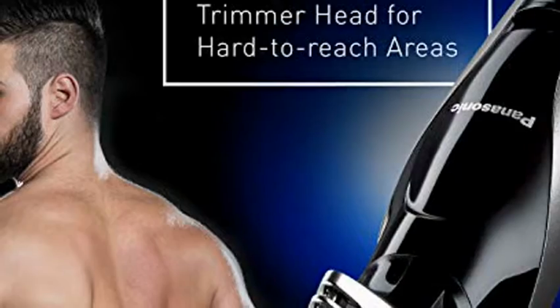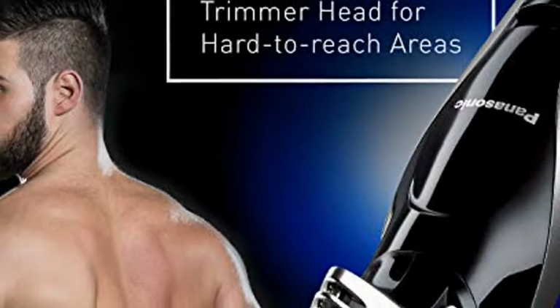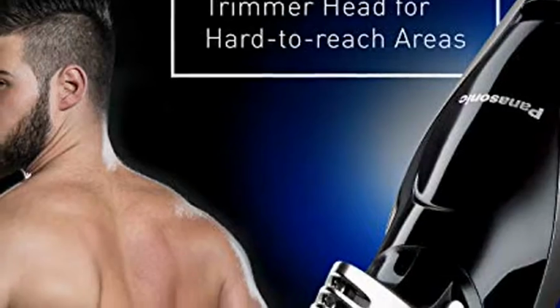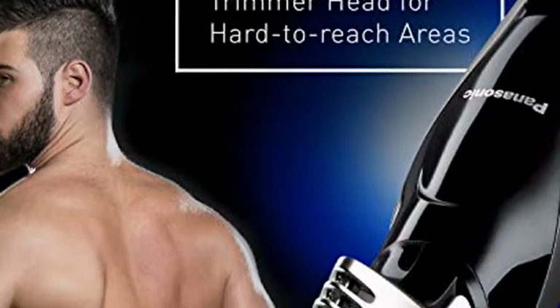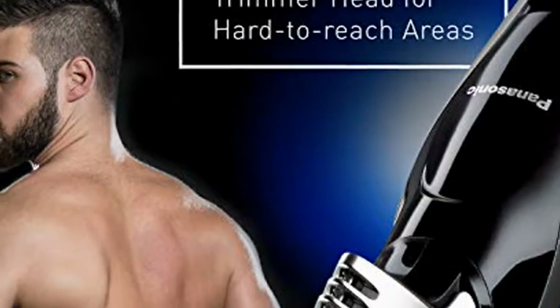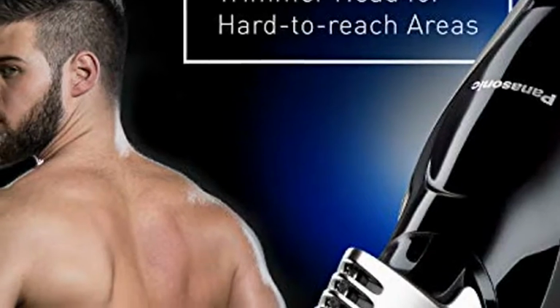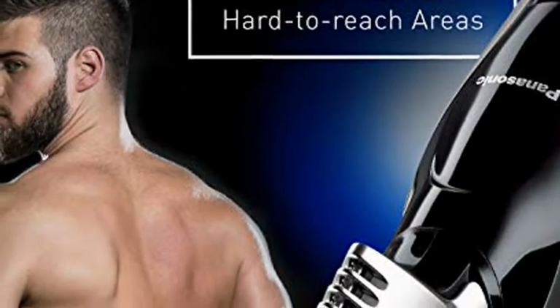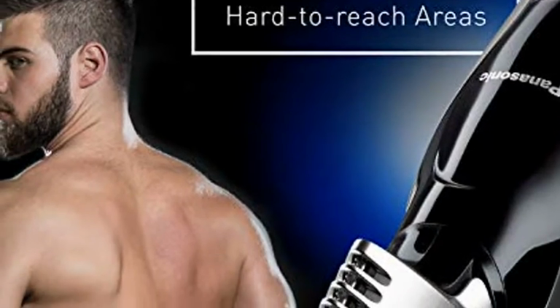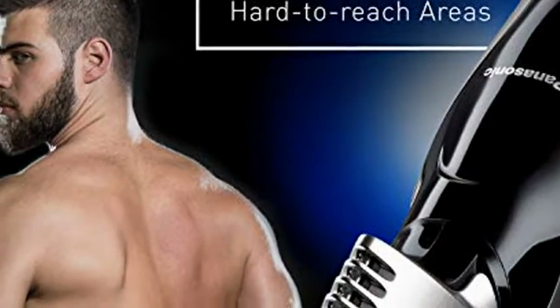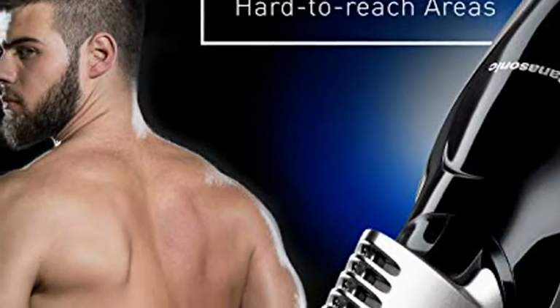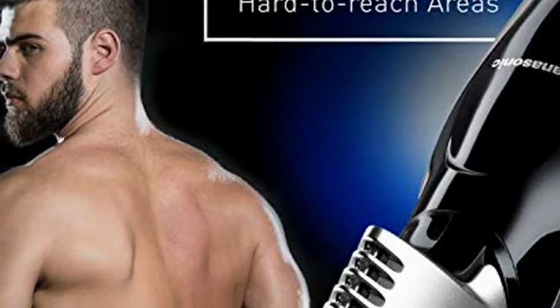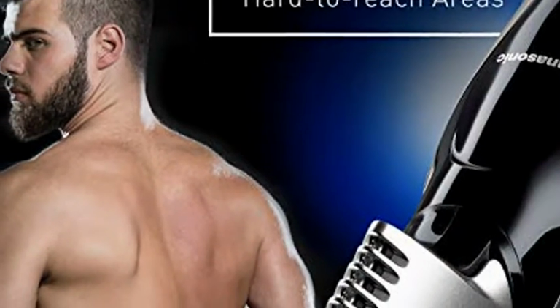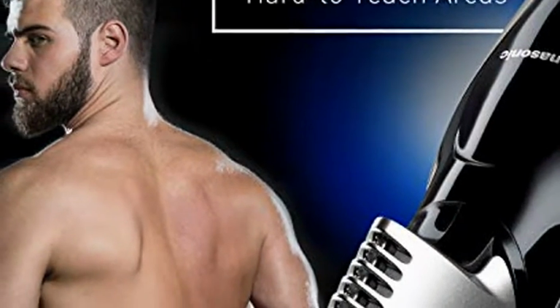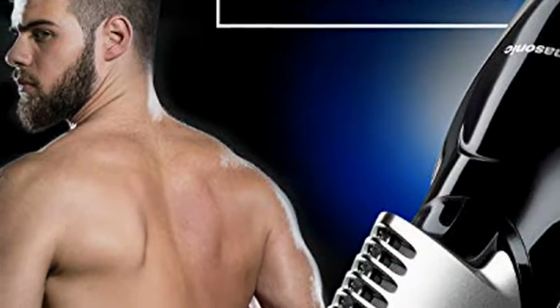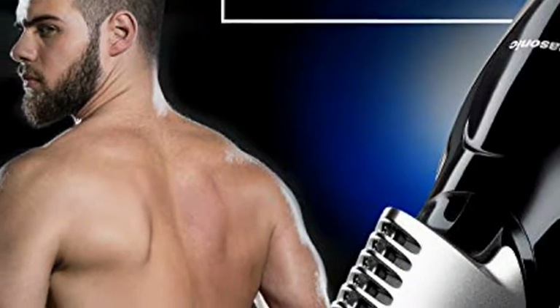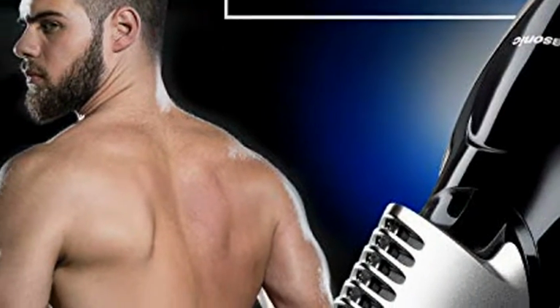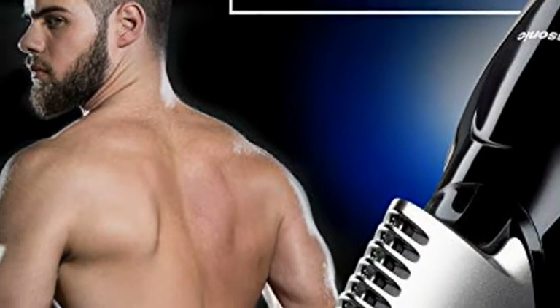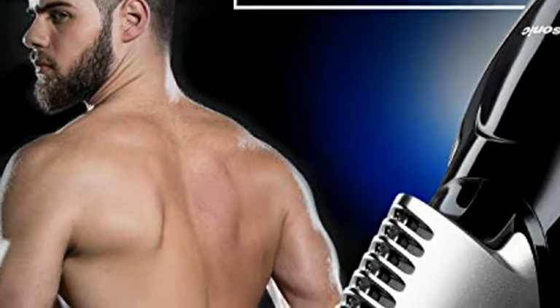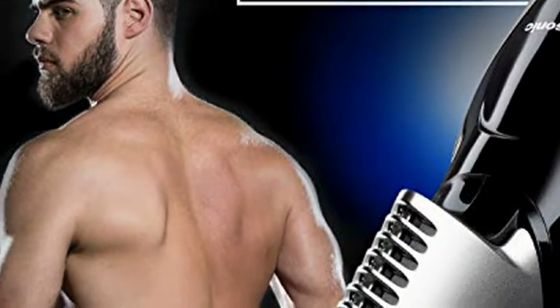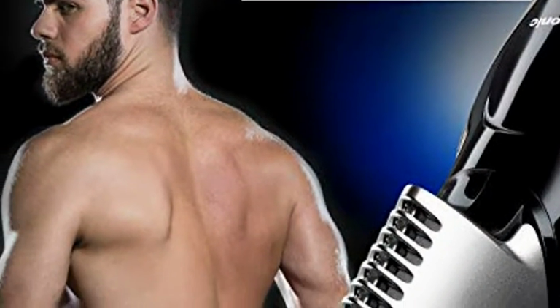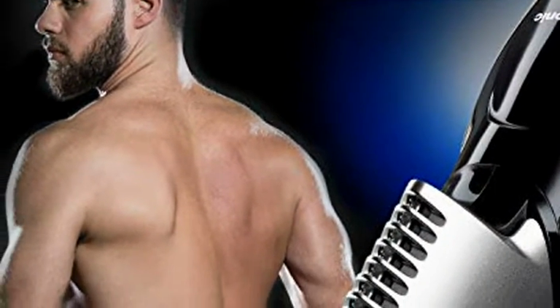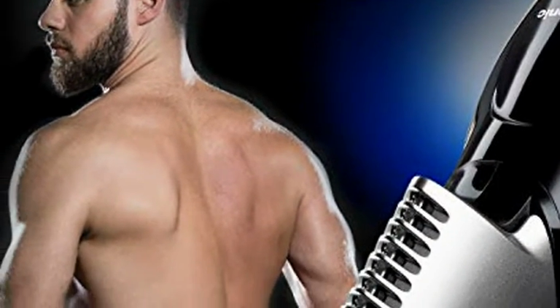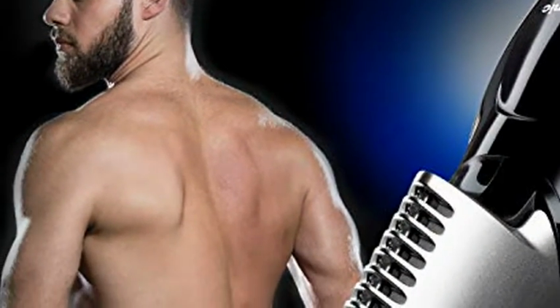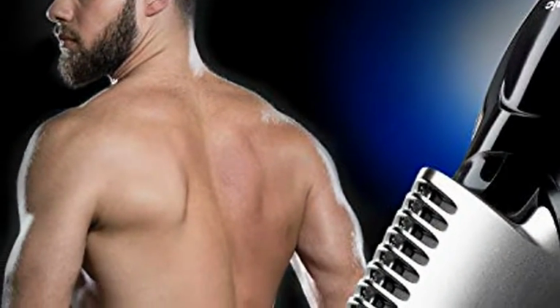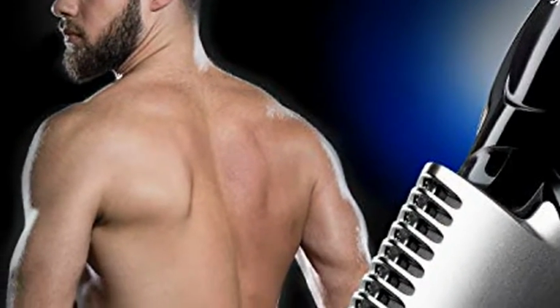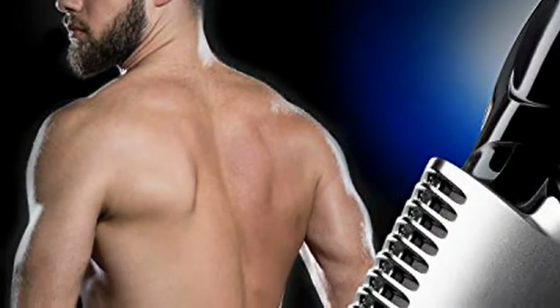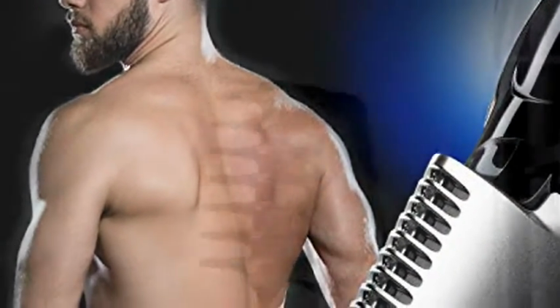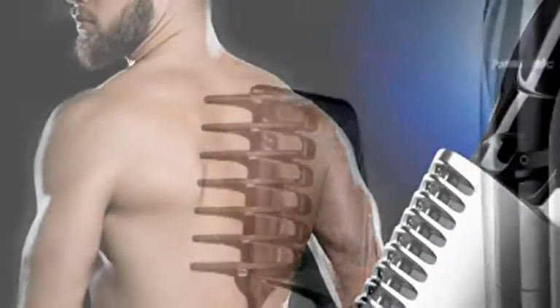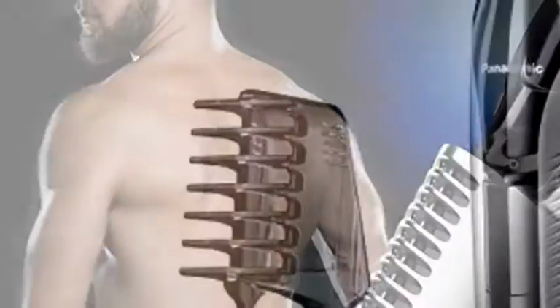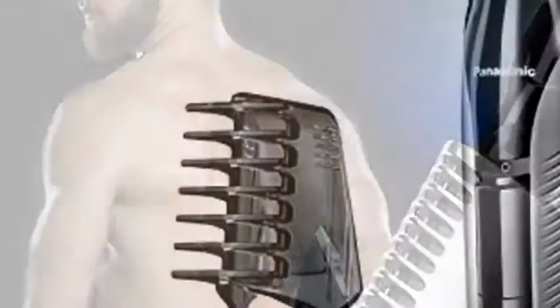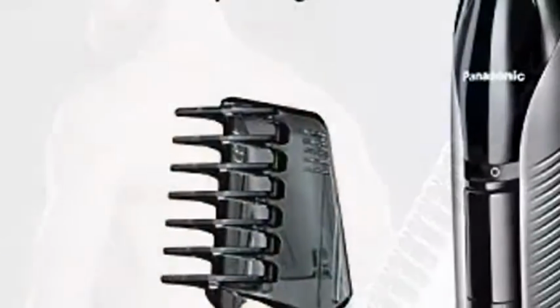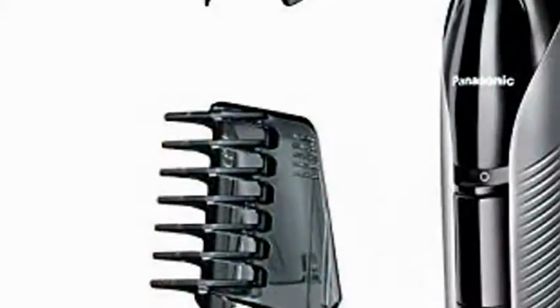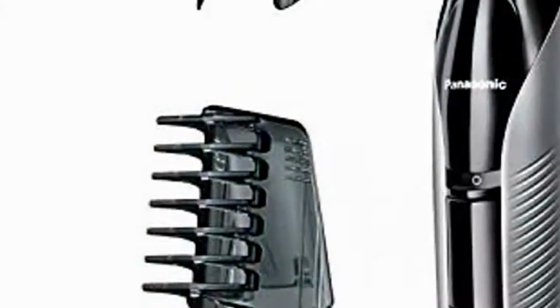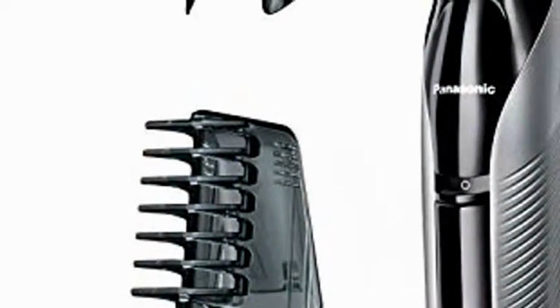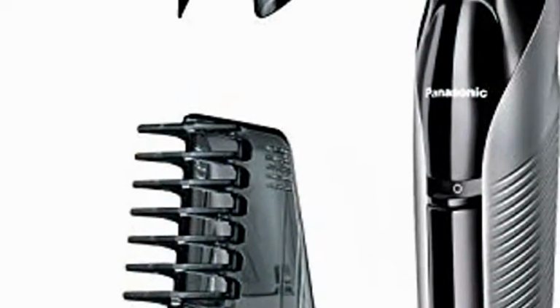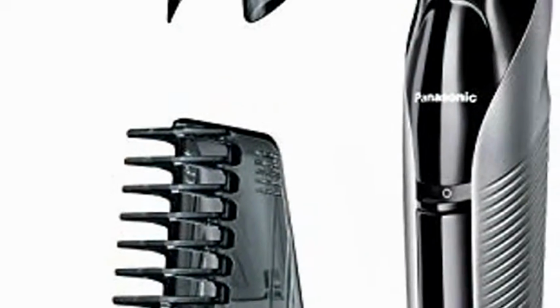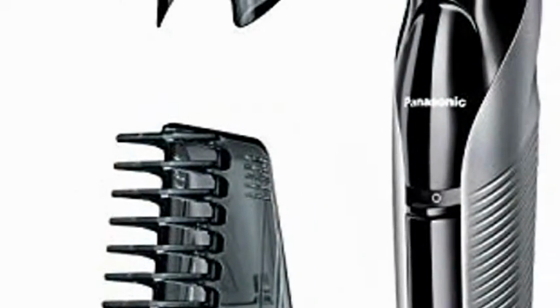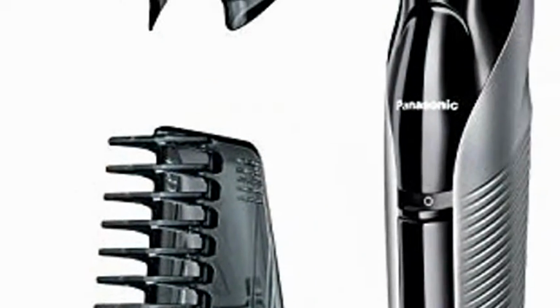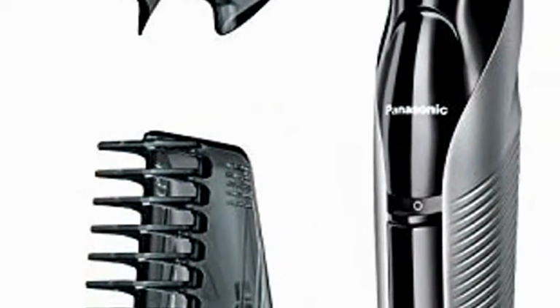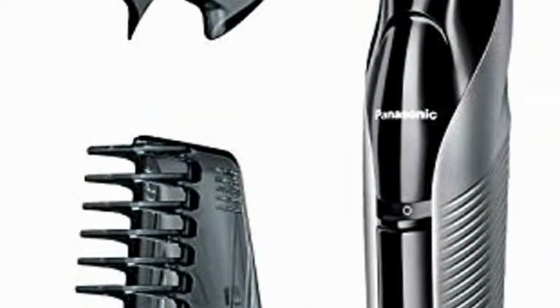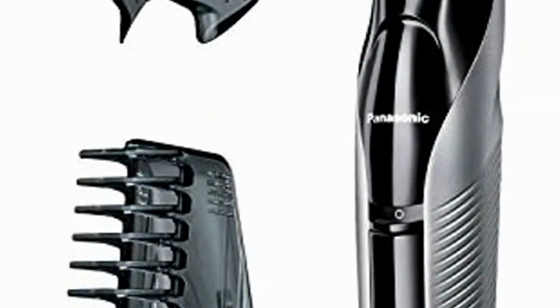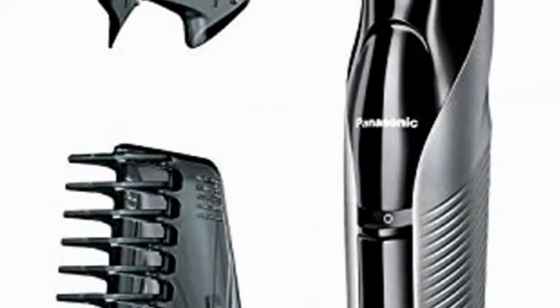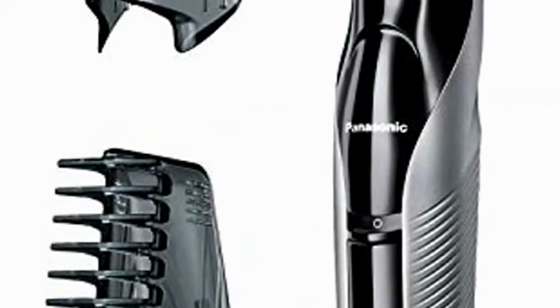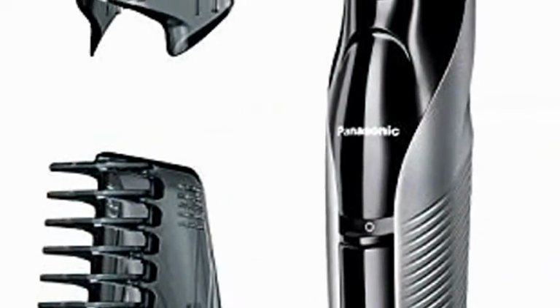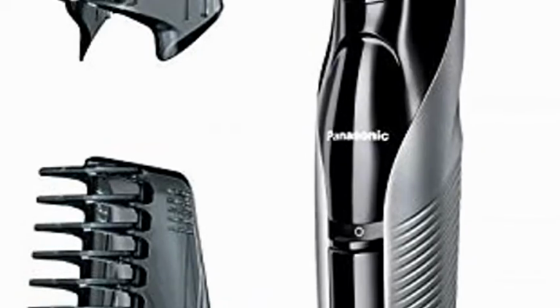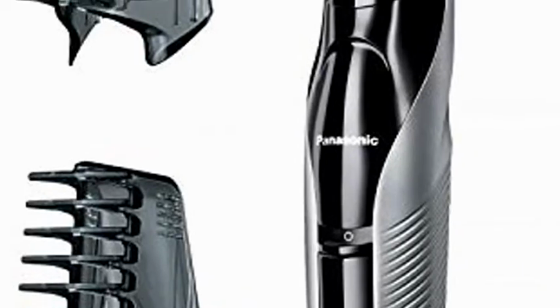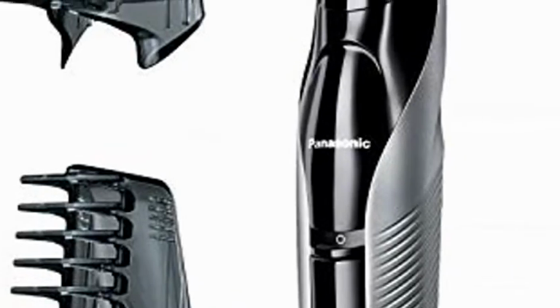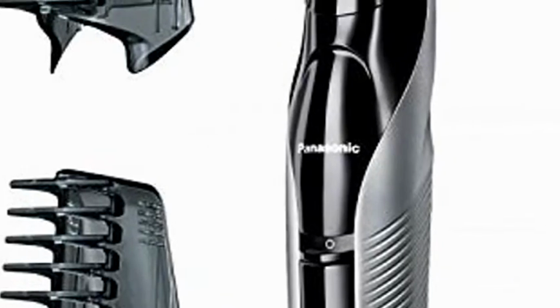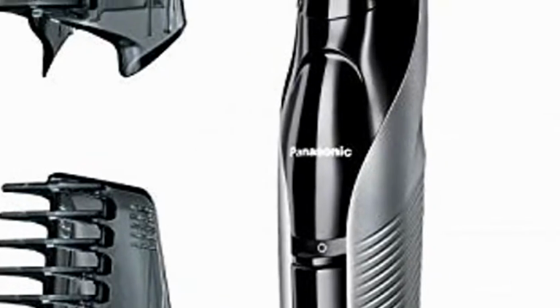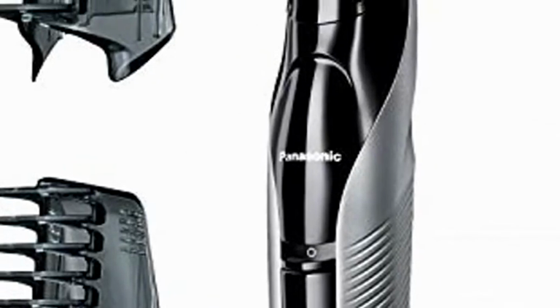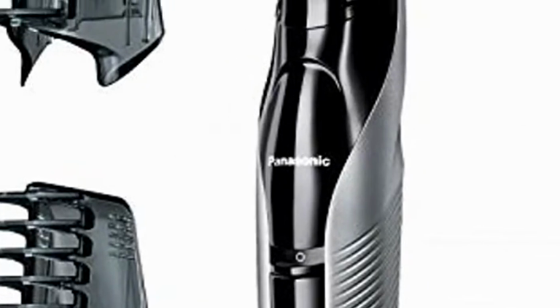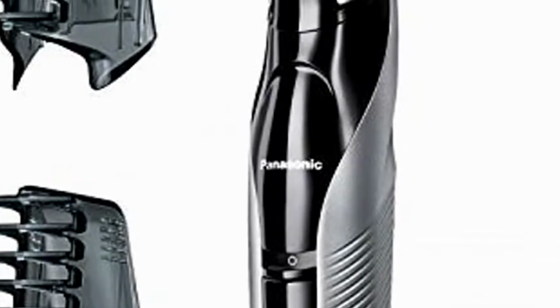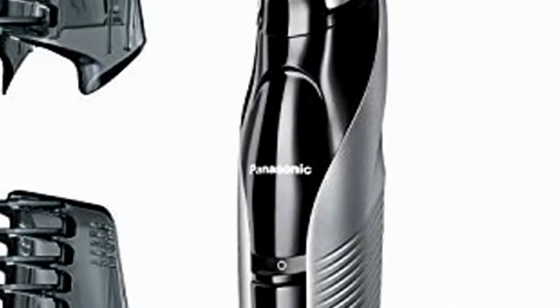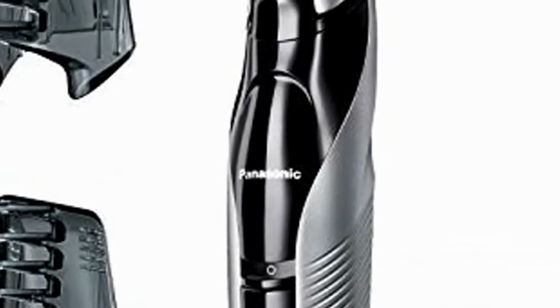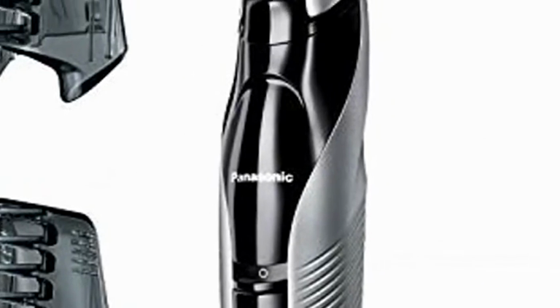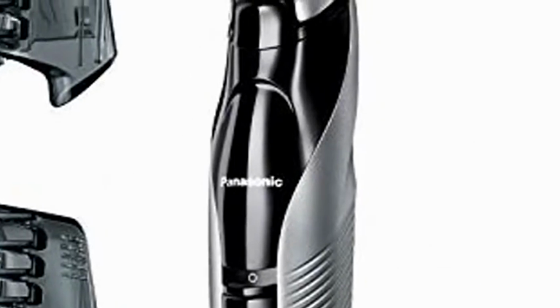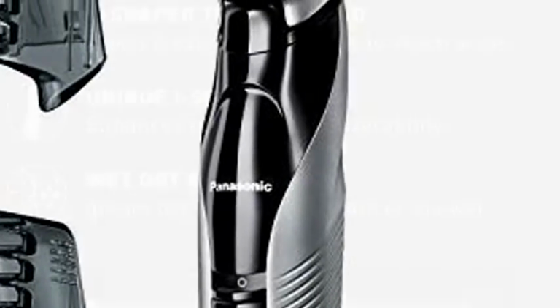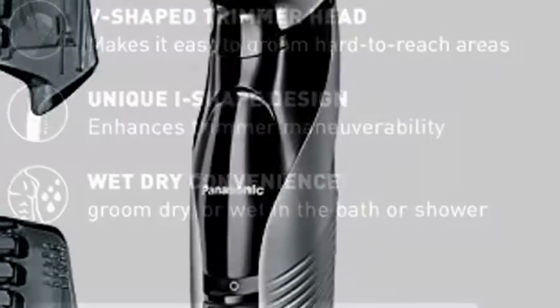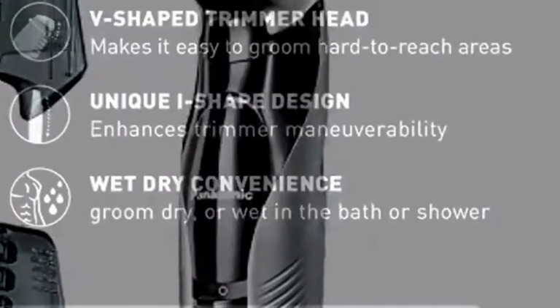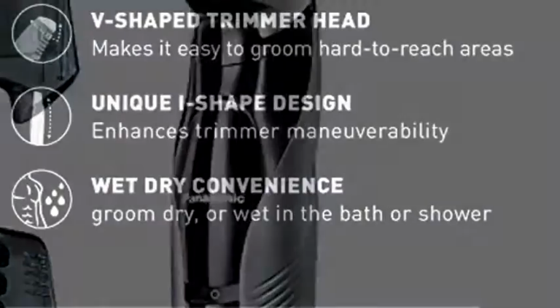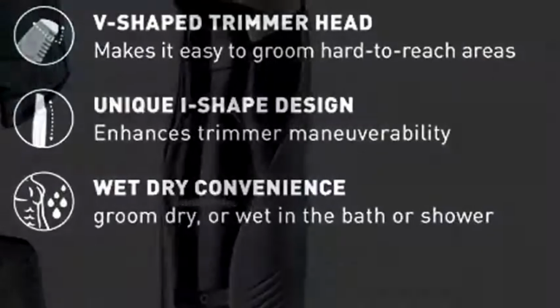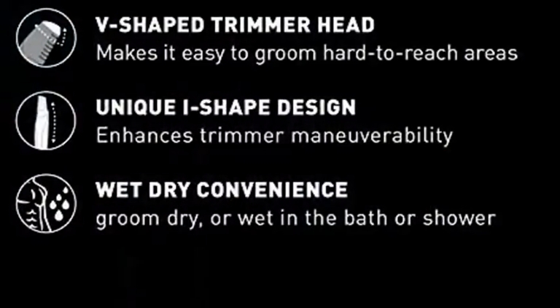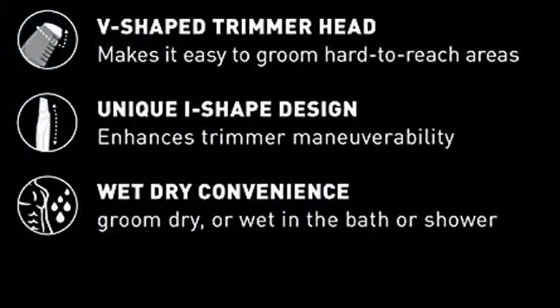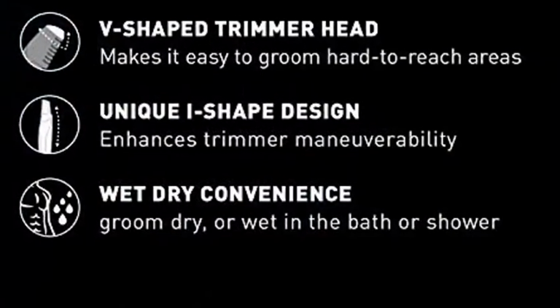Panasonic Electric Body Groomer and Trimmer for Men ER-GK60S, cordless, showerproof with three comb attachments, washable.